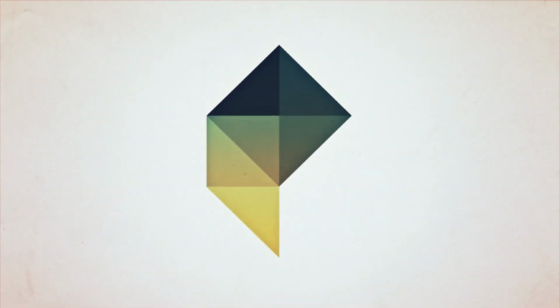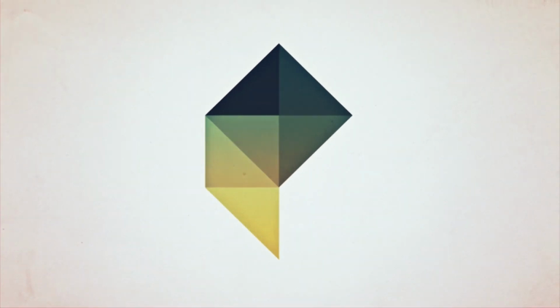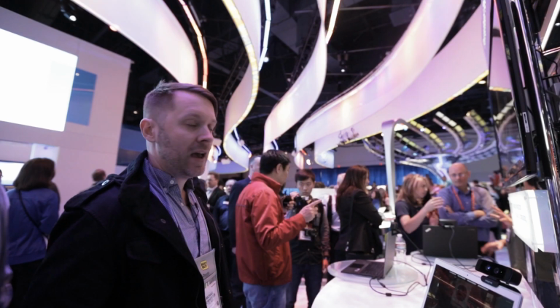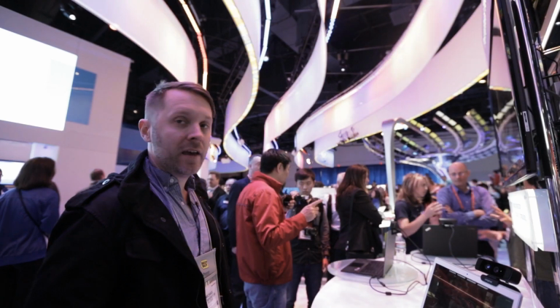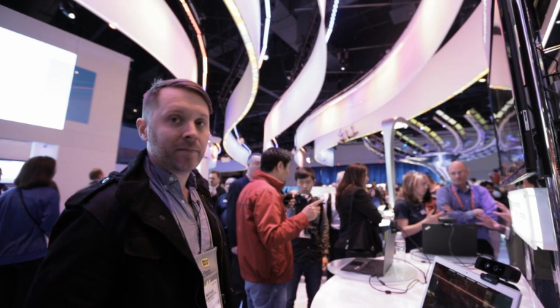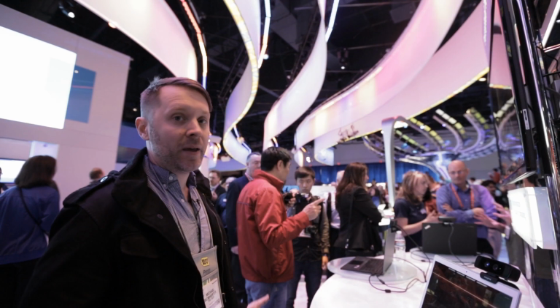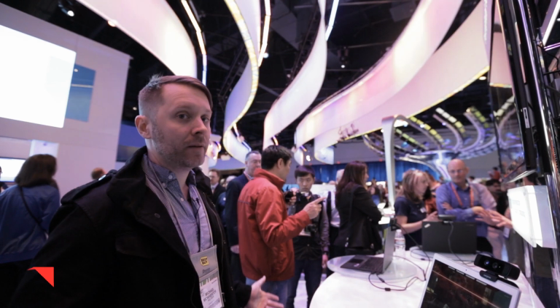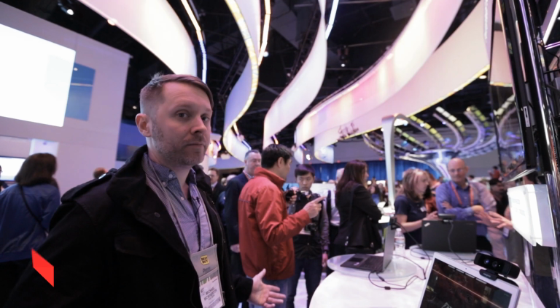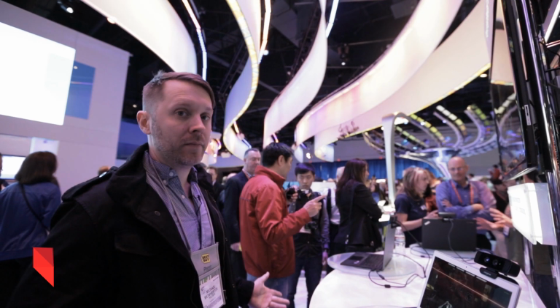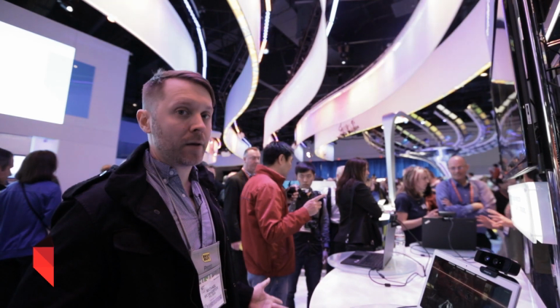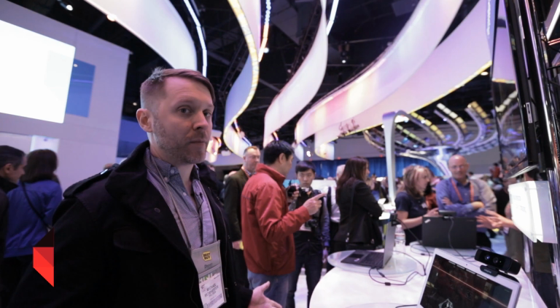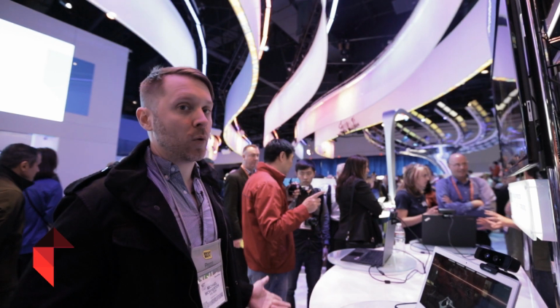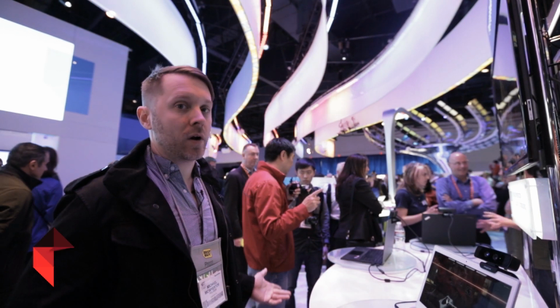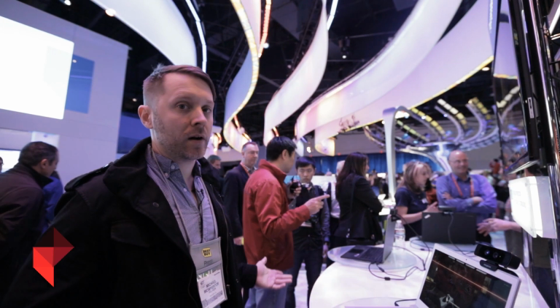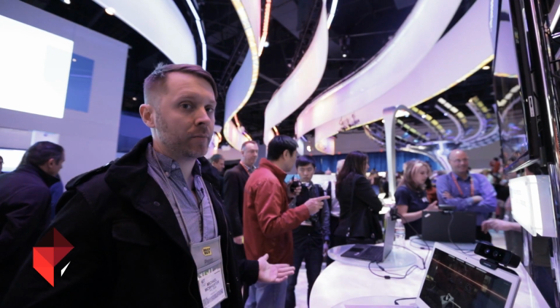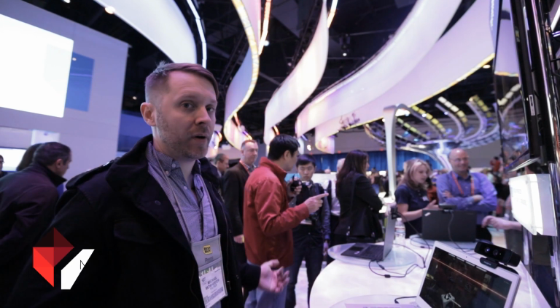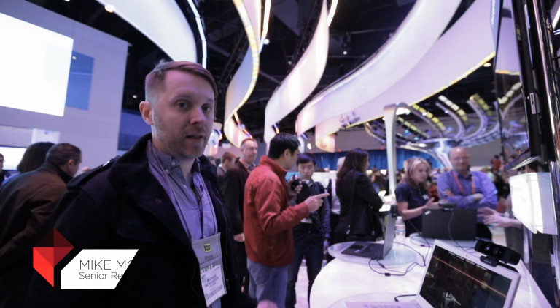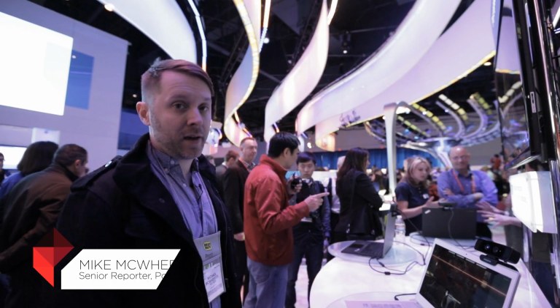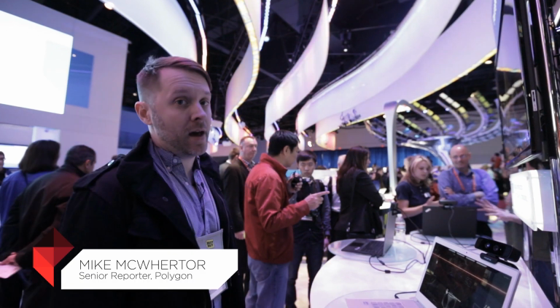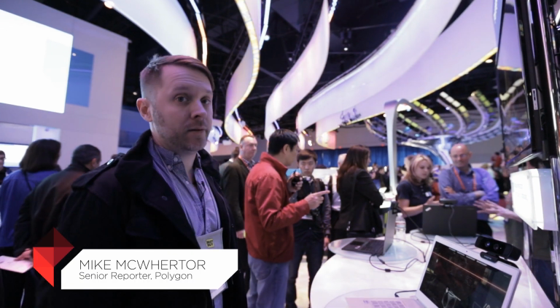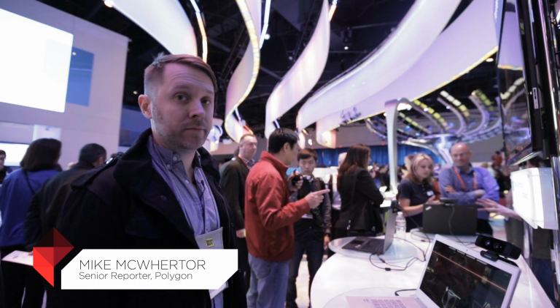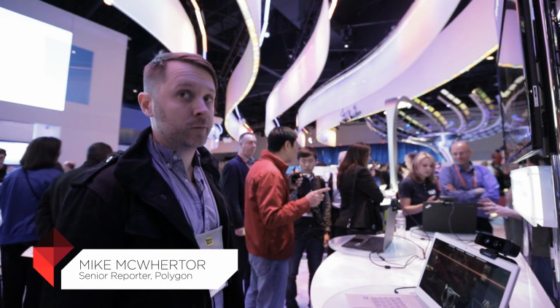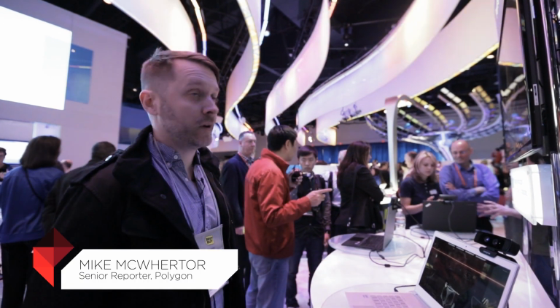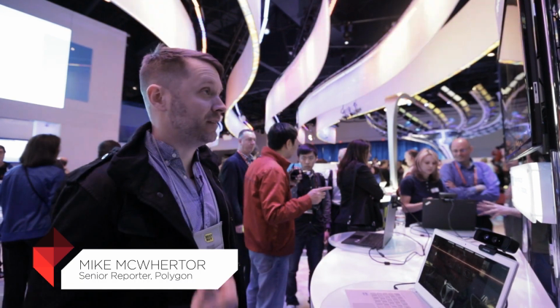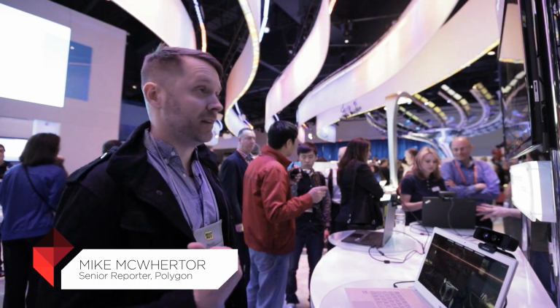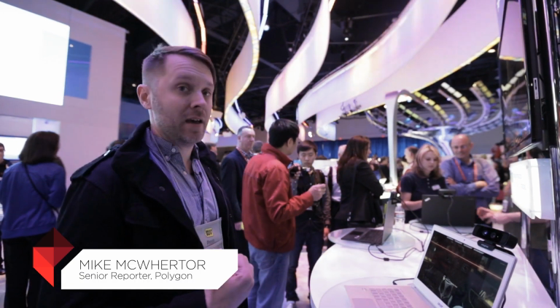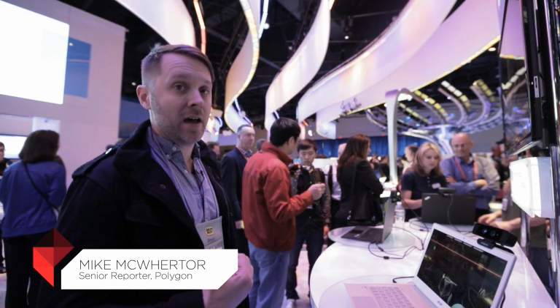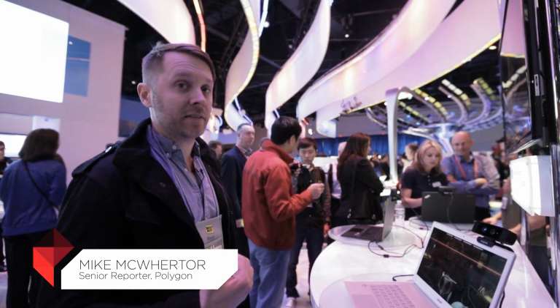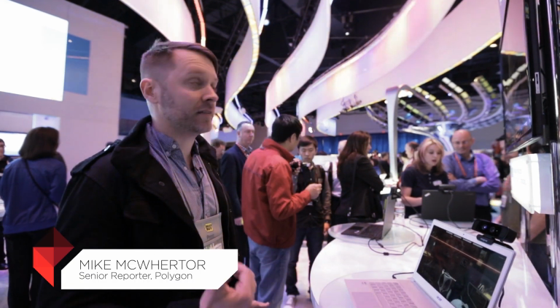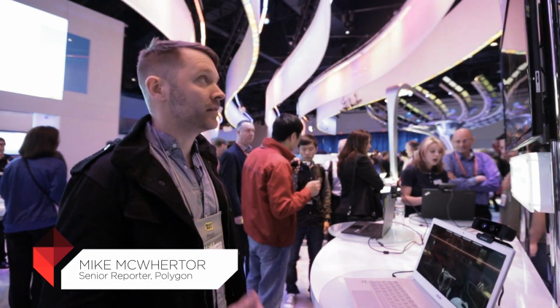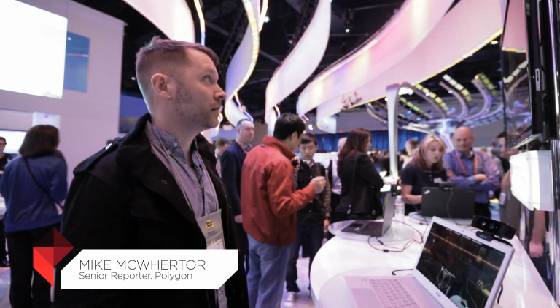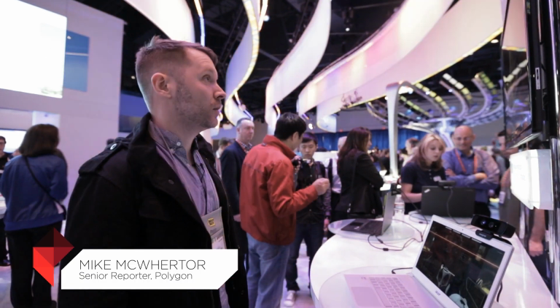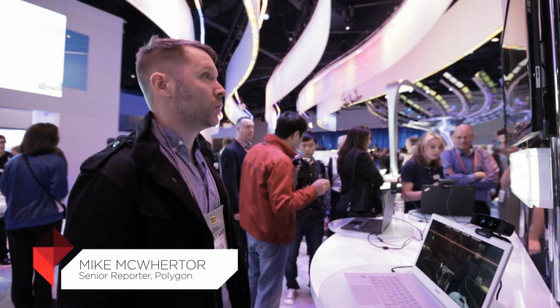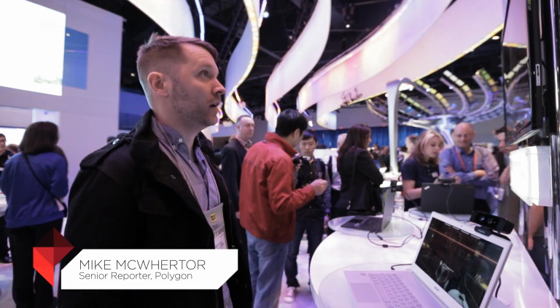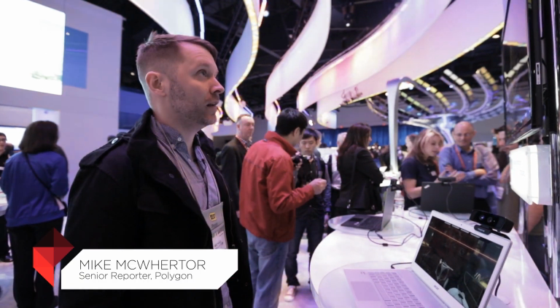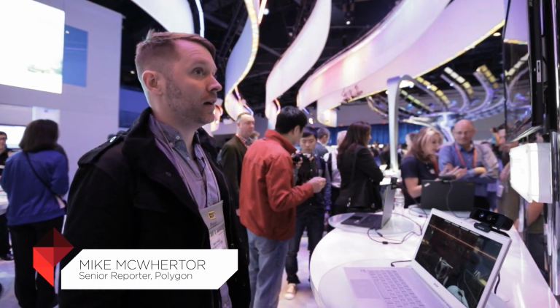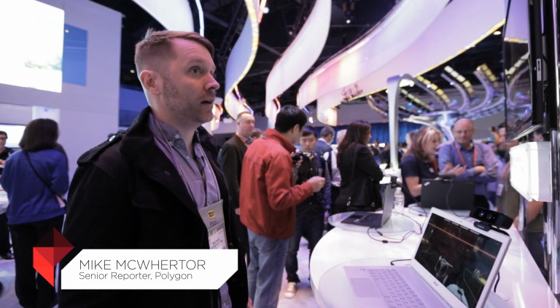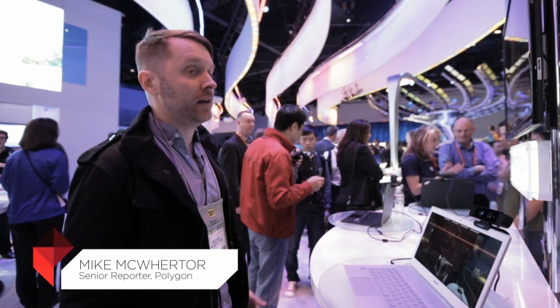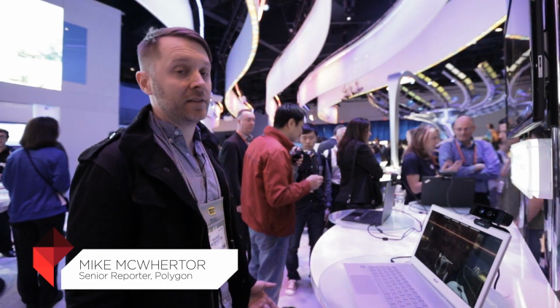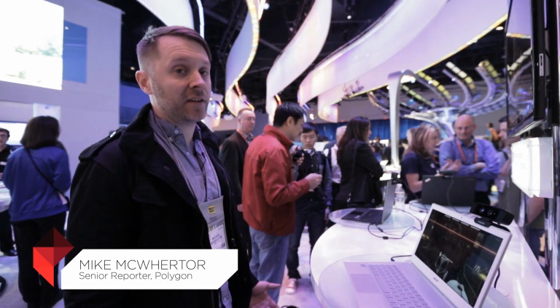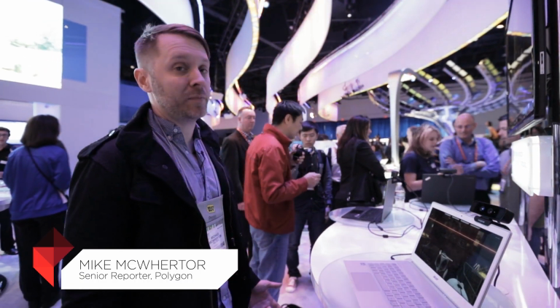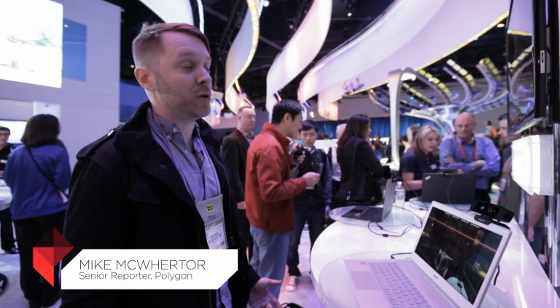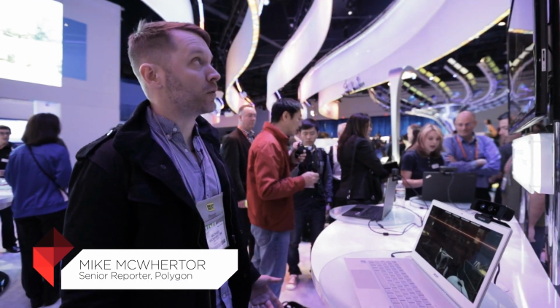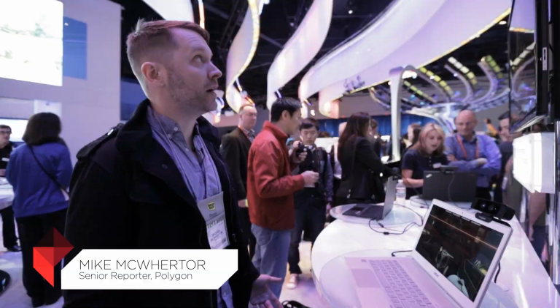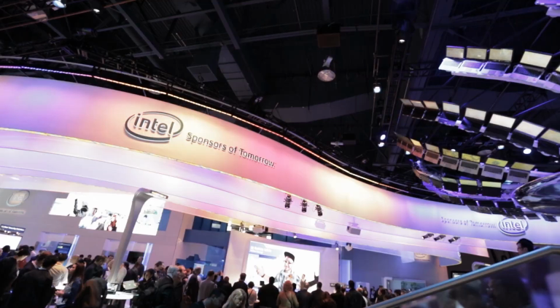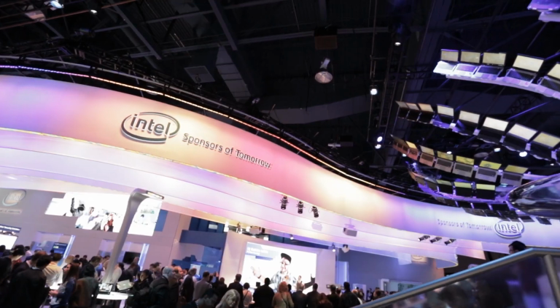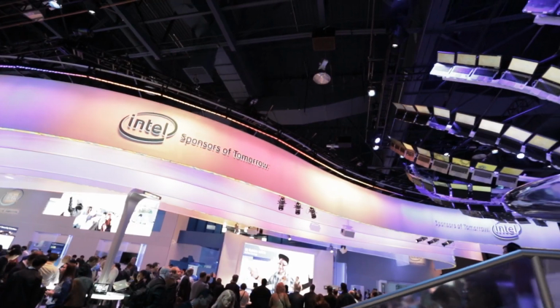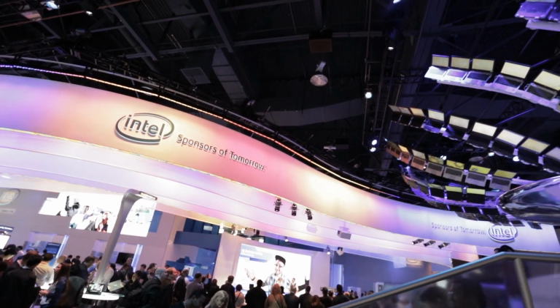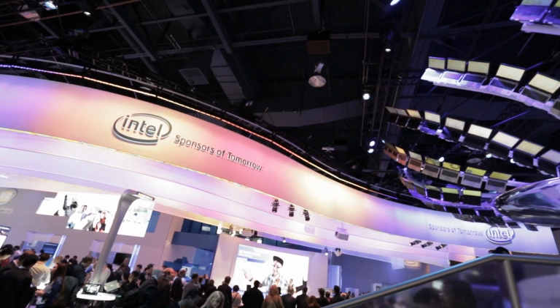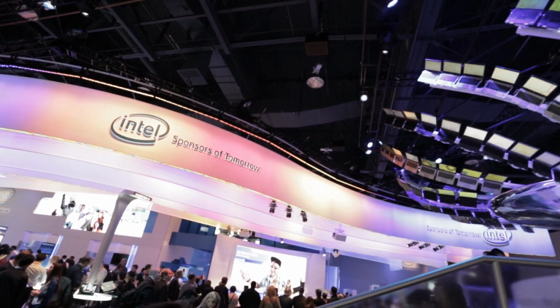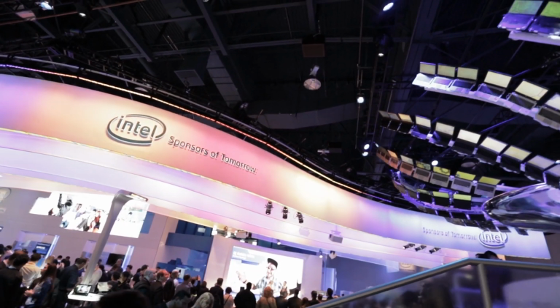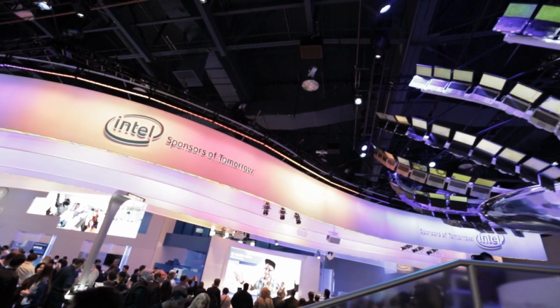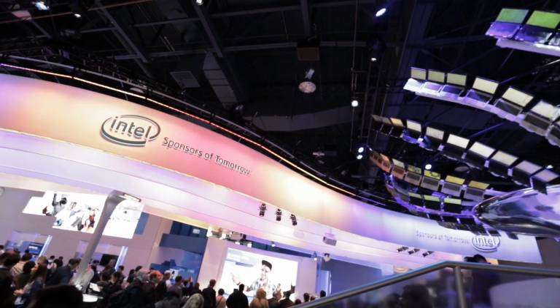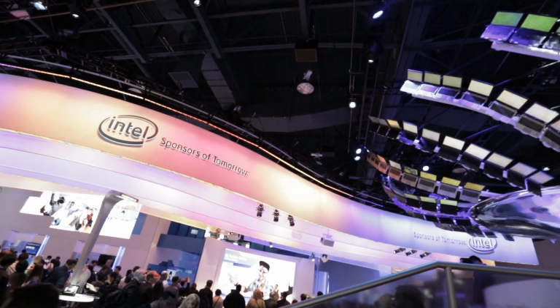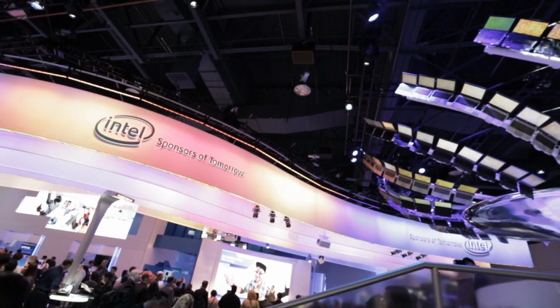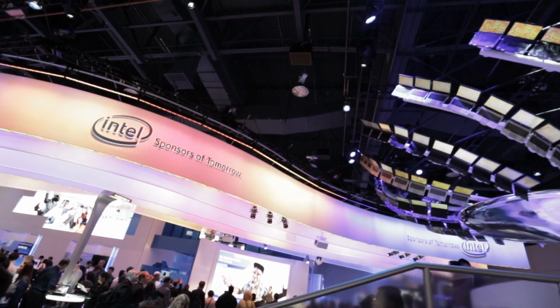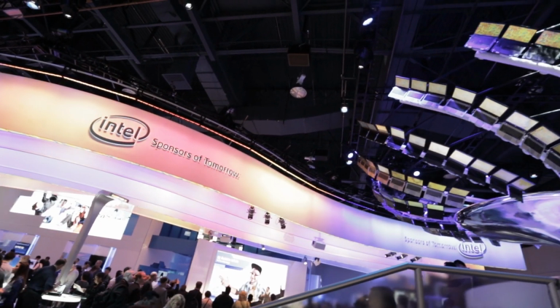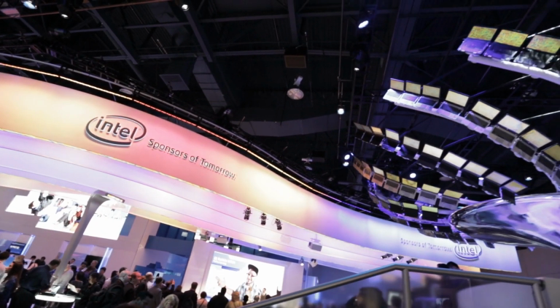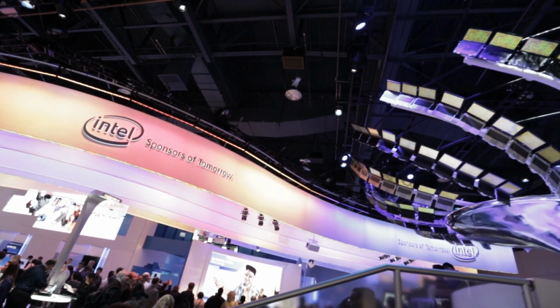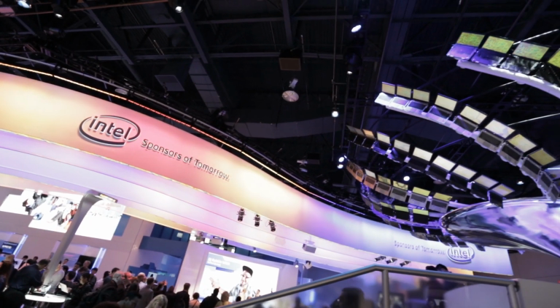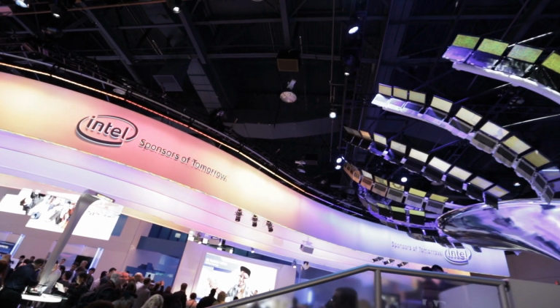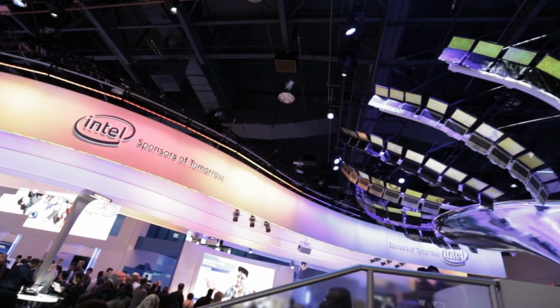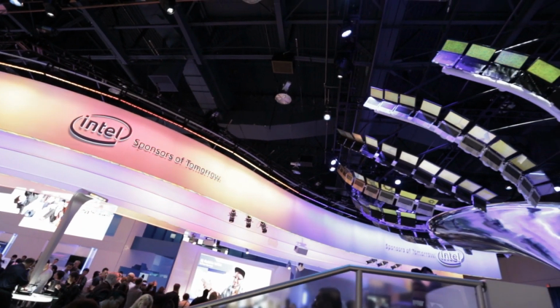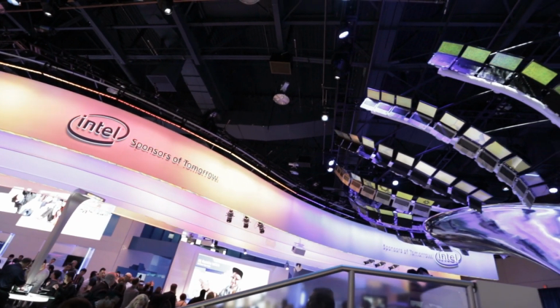Hey, it's me, Mike McGuire, Polygon. We're at CES. We're in Intel's booth right now, checking out their perceptual technology.